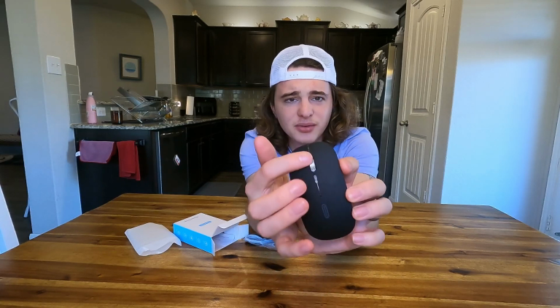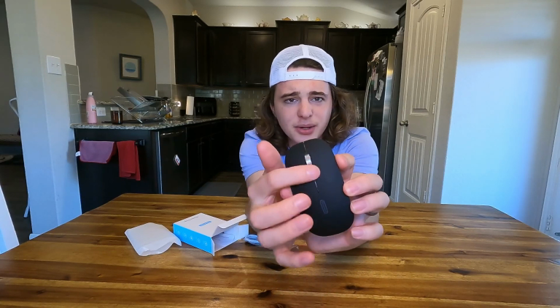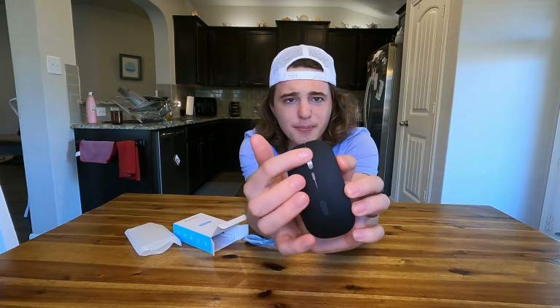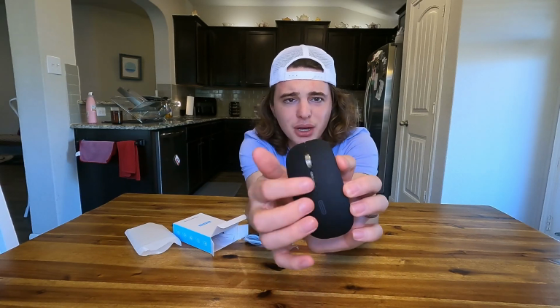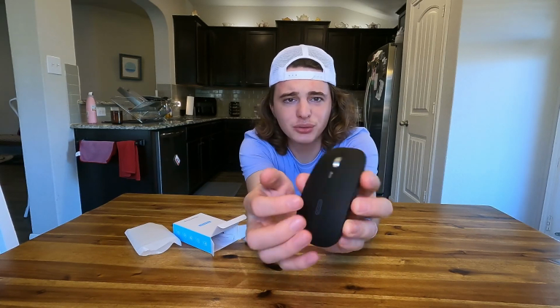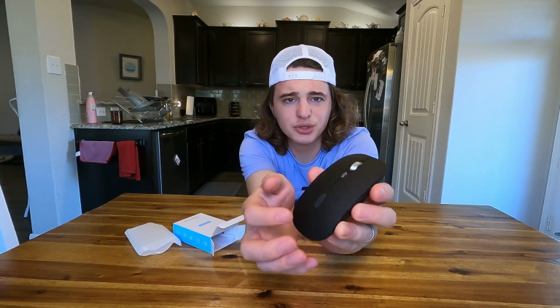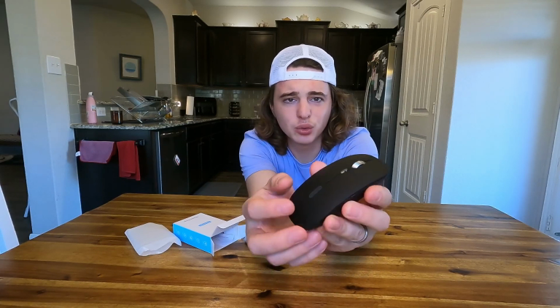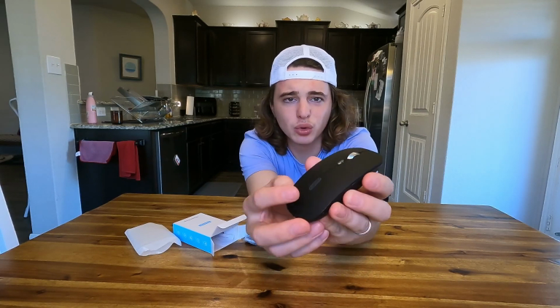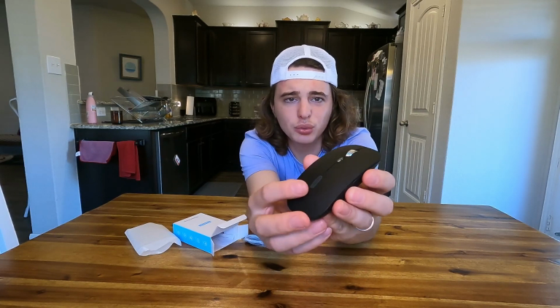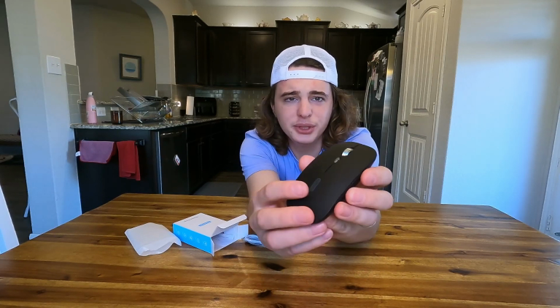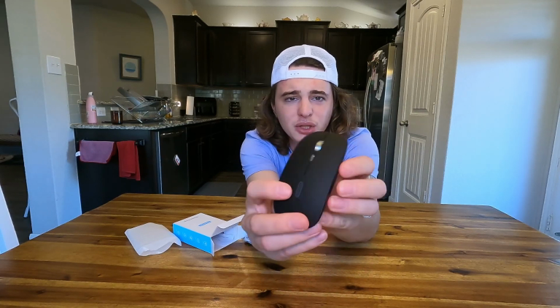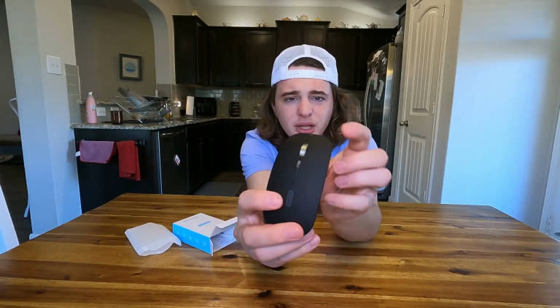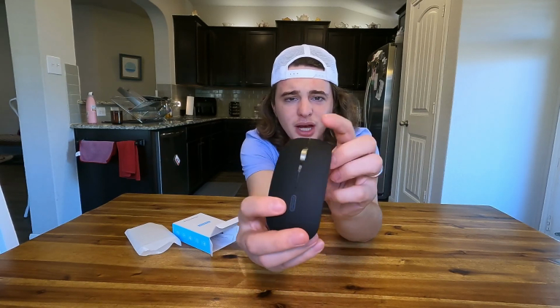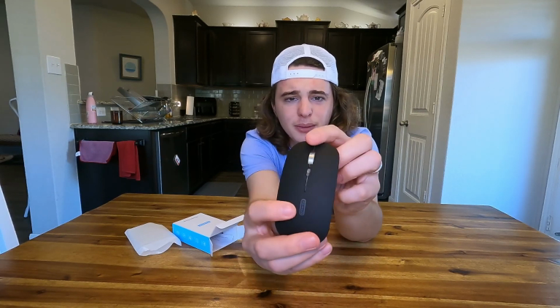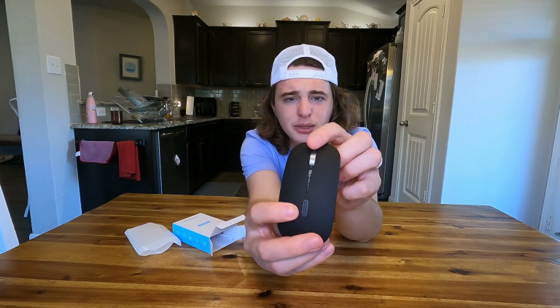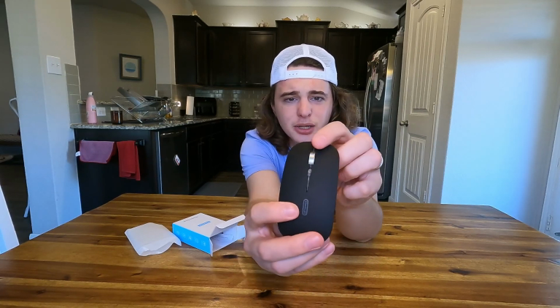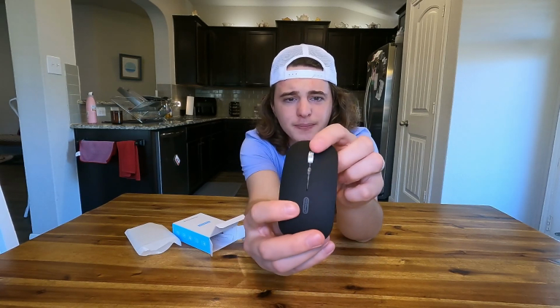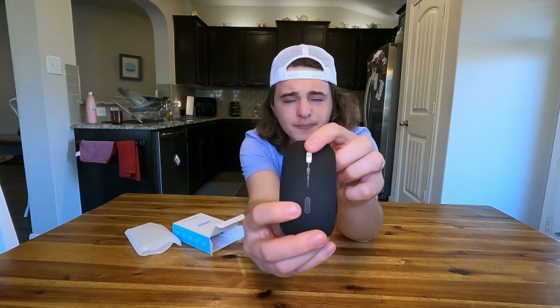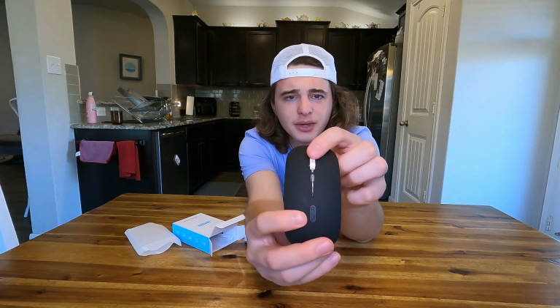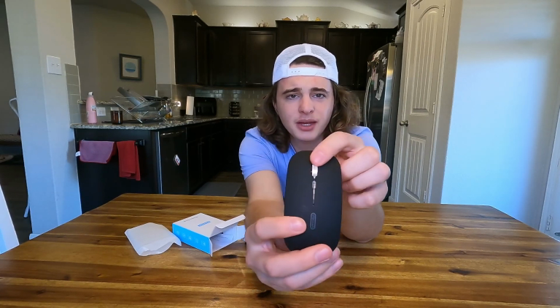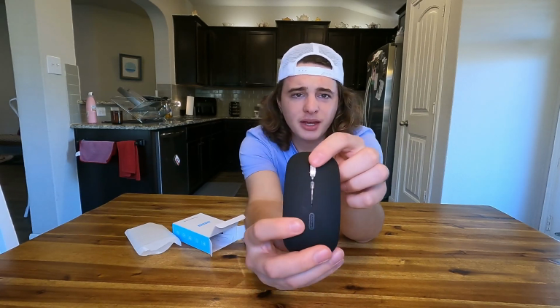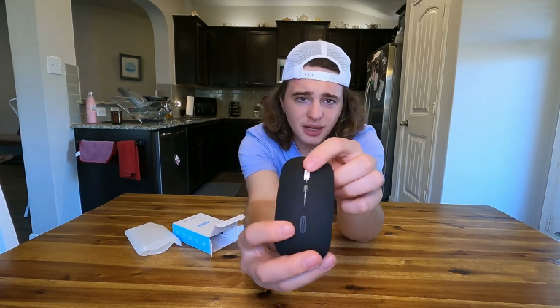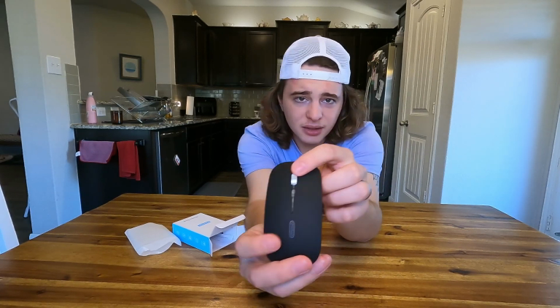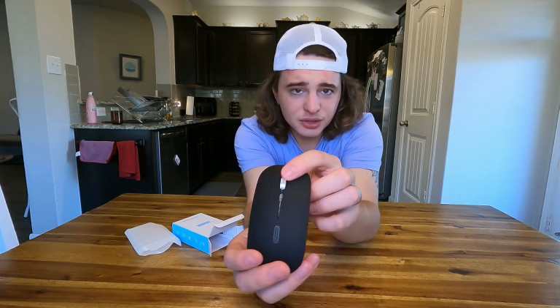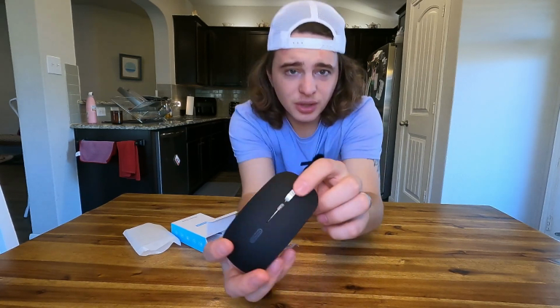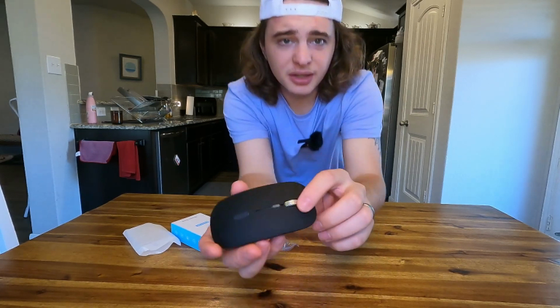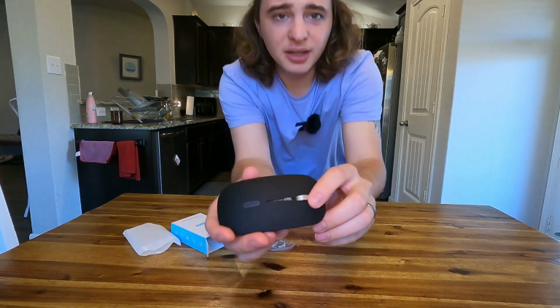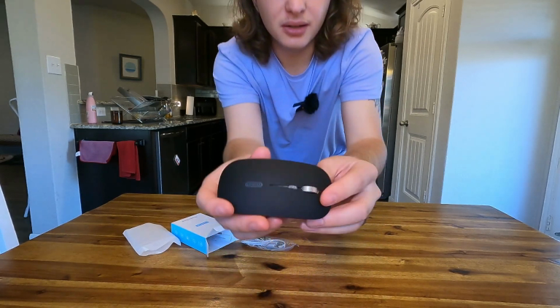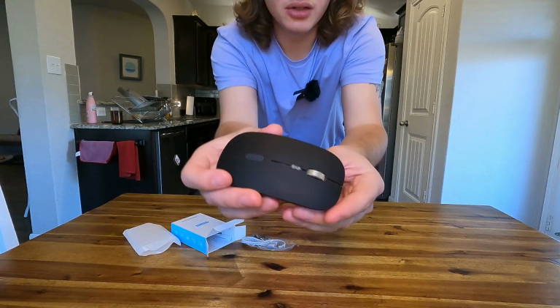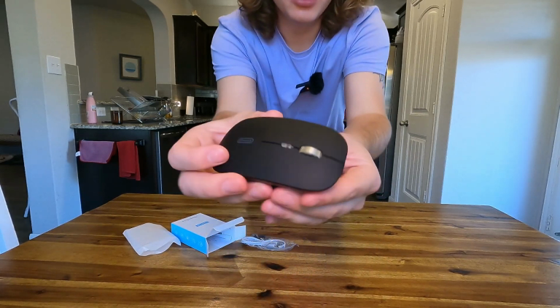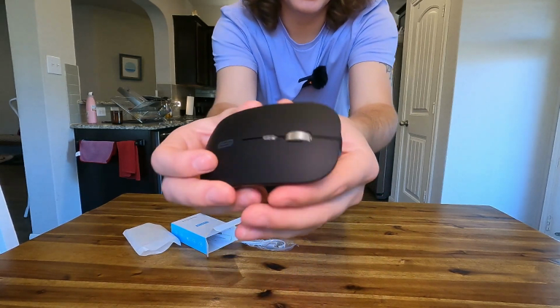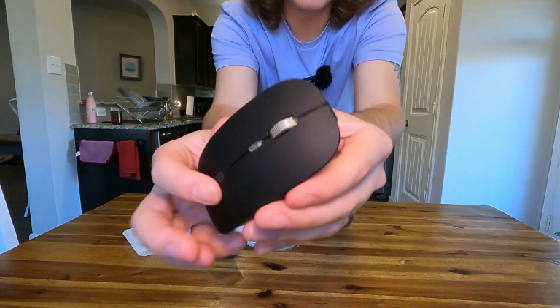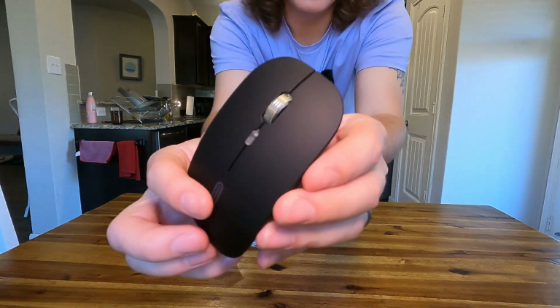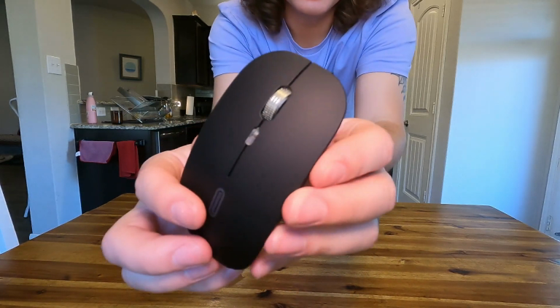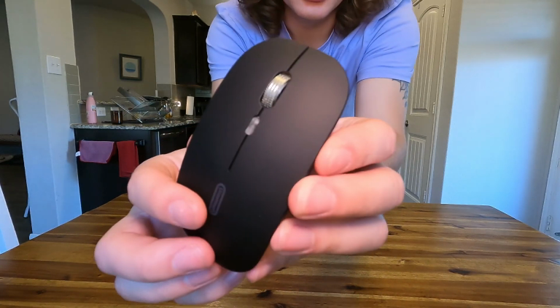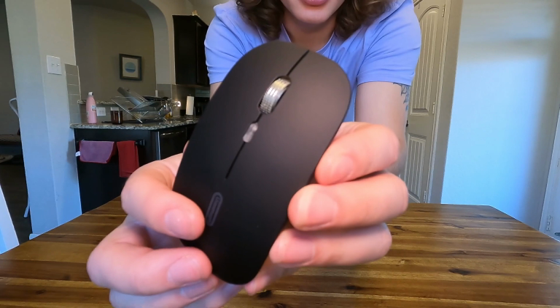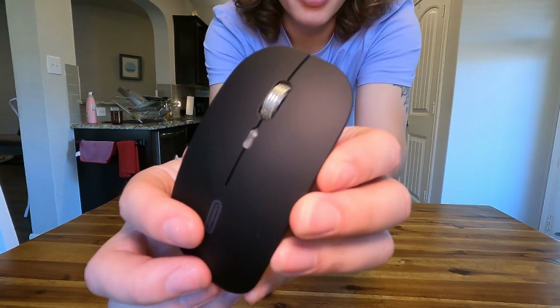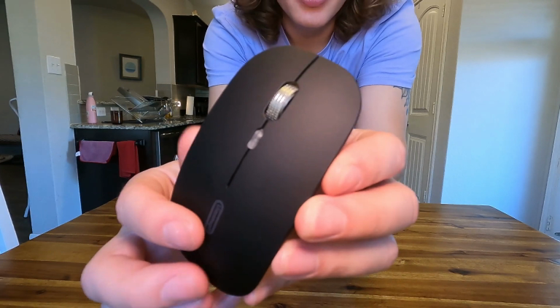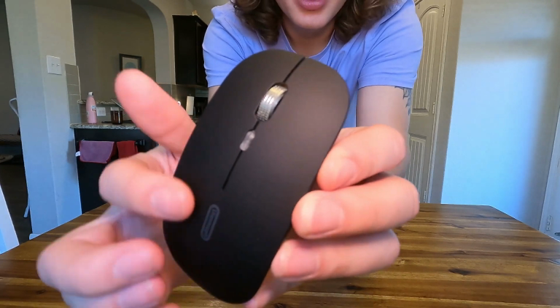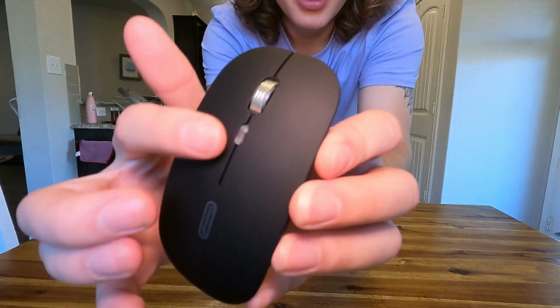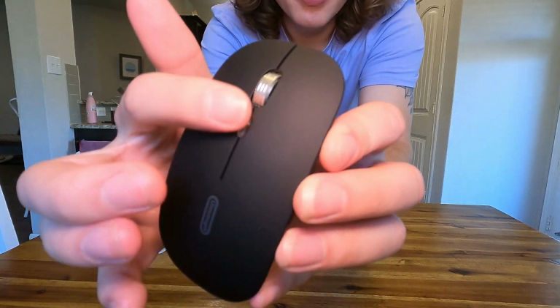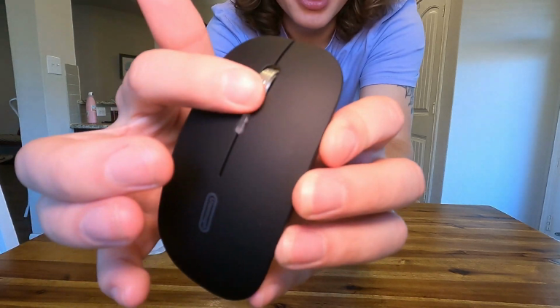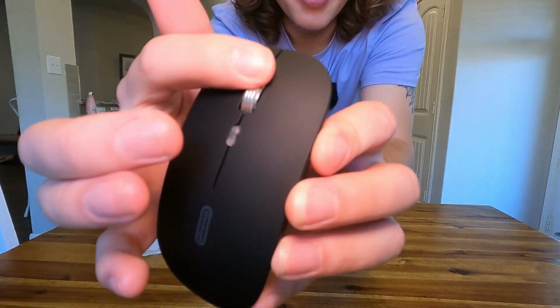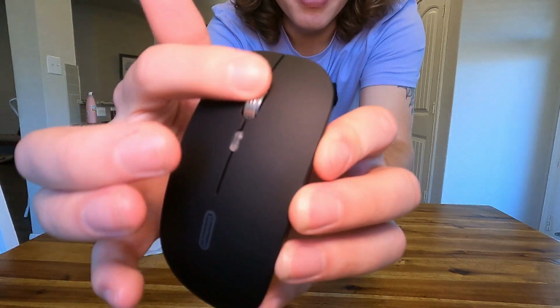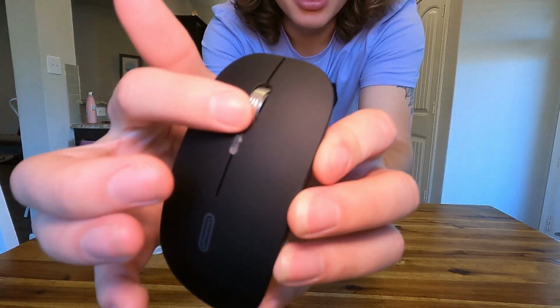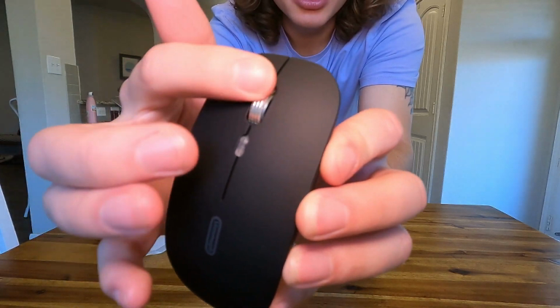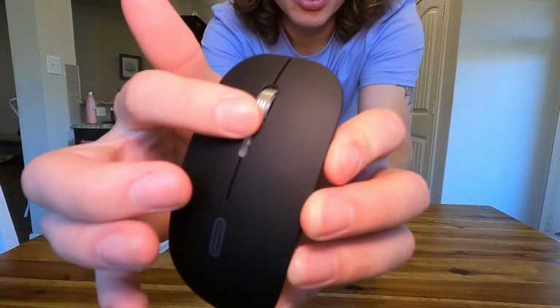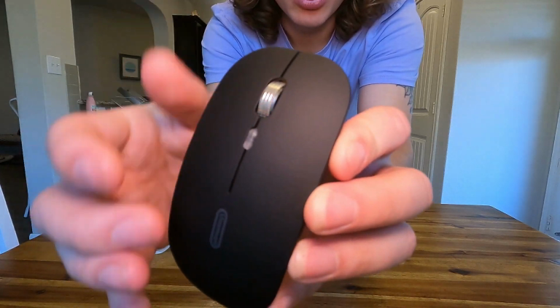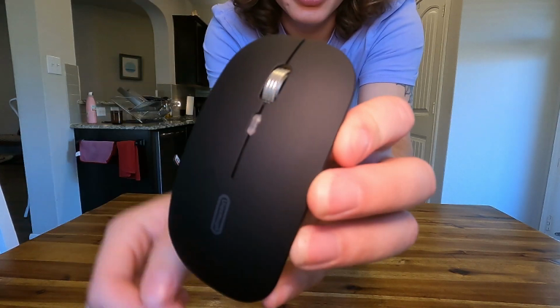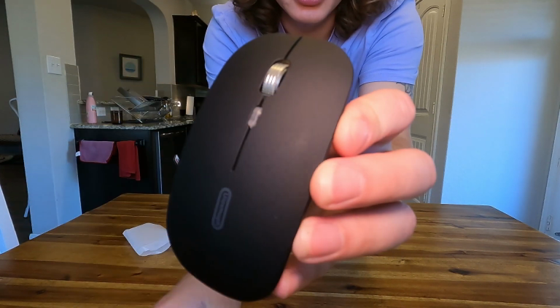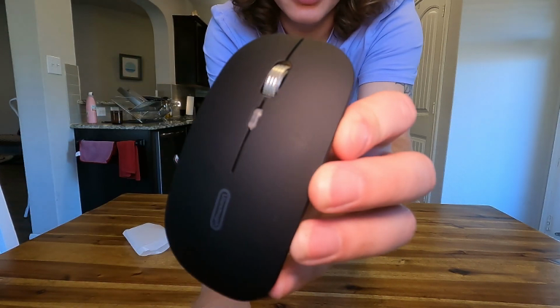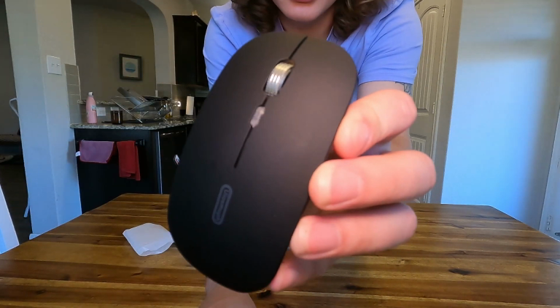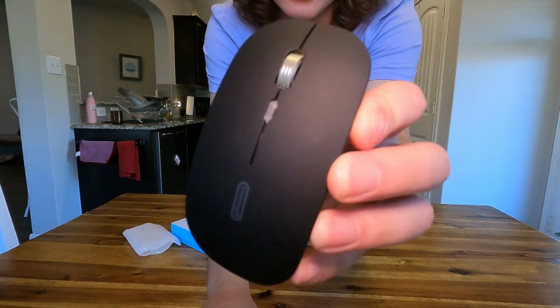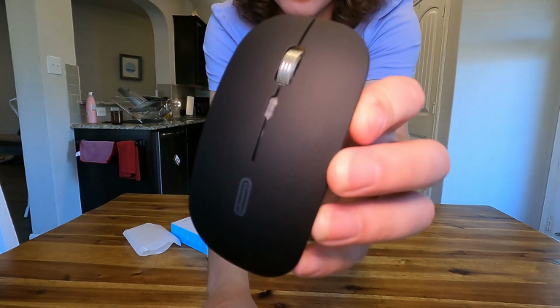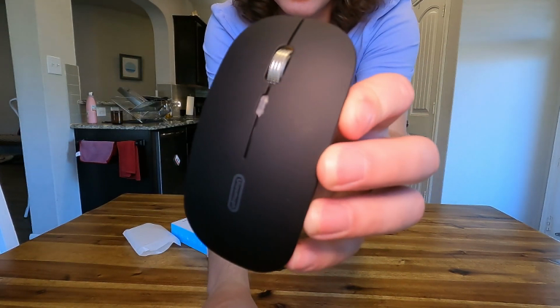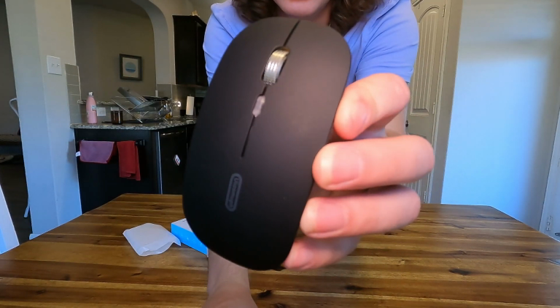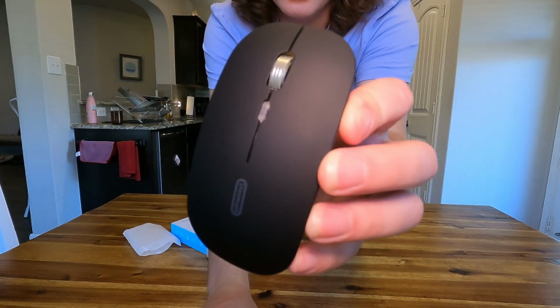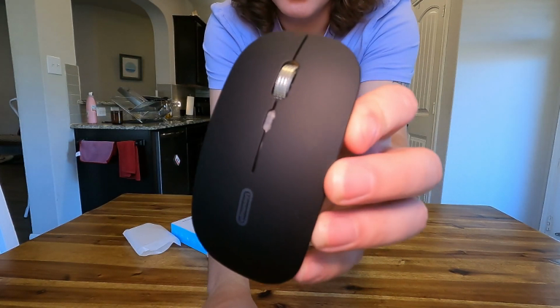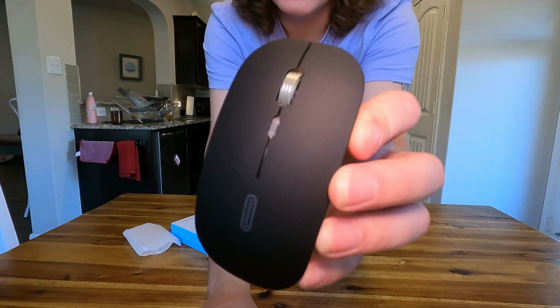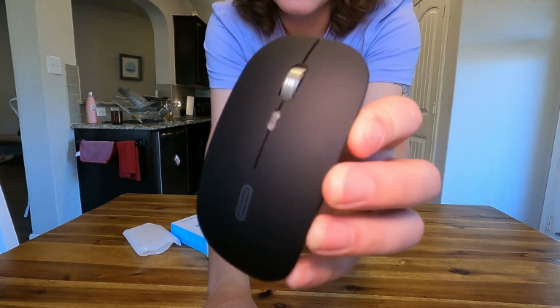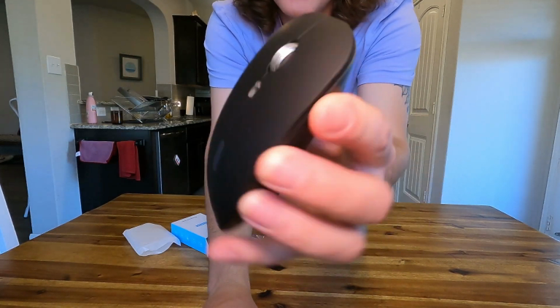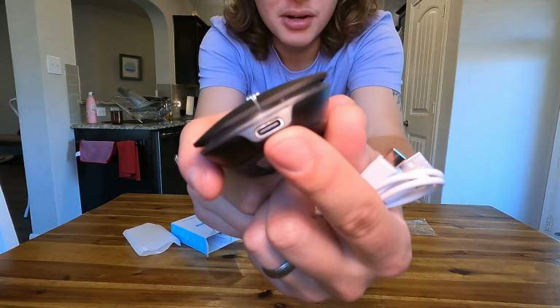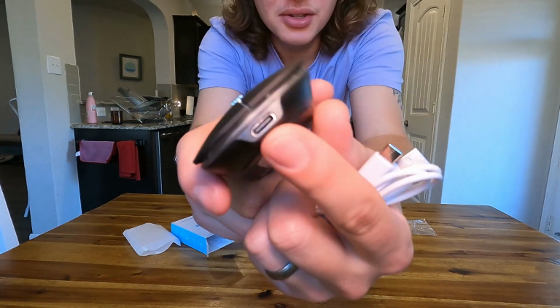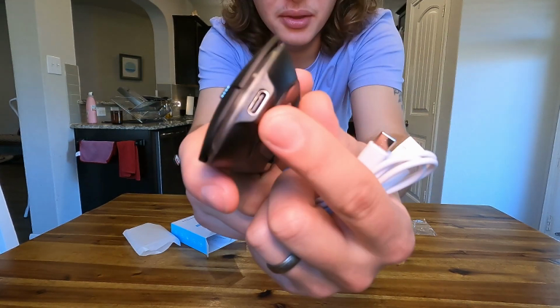We have a metal scroll wheel up here — I'll try and get a little bit closer — but that metal scroll wheel looks really nice.